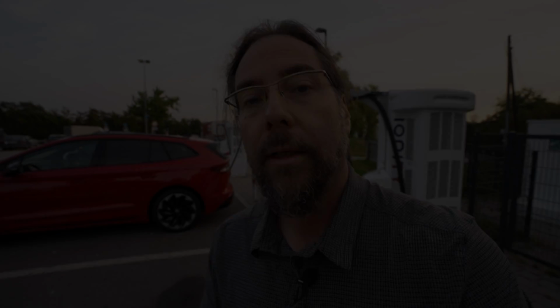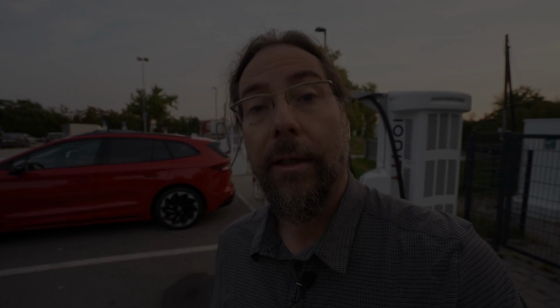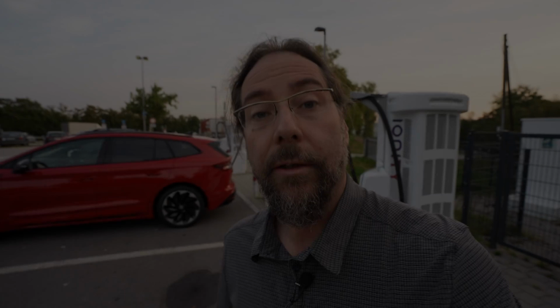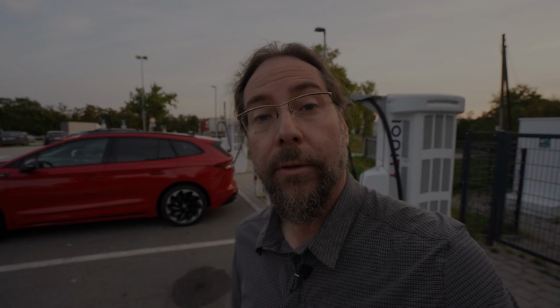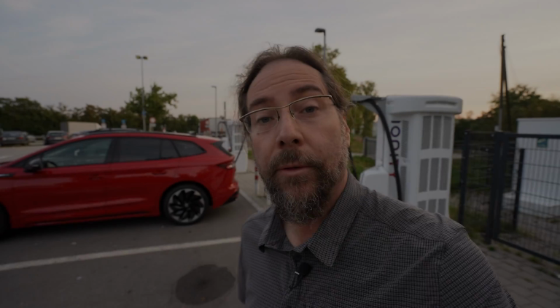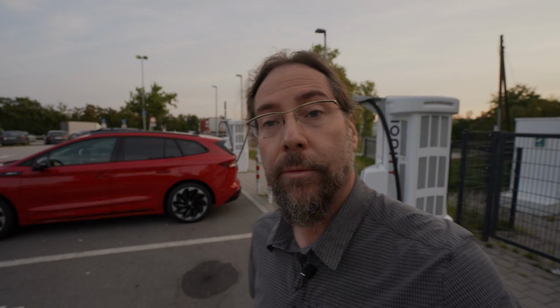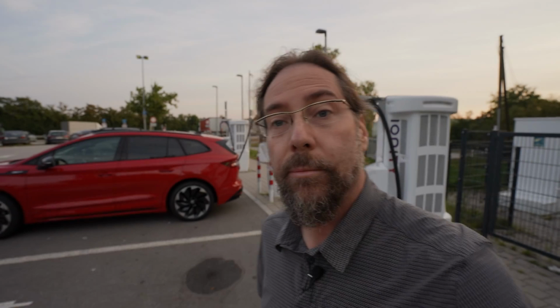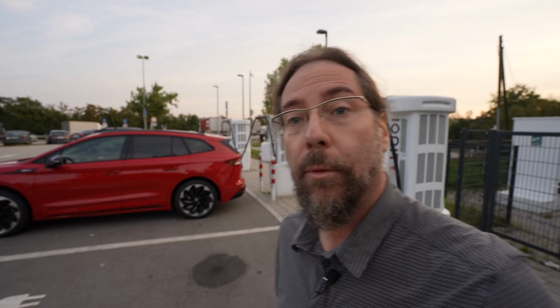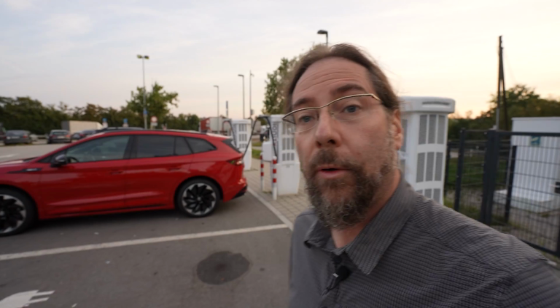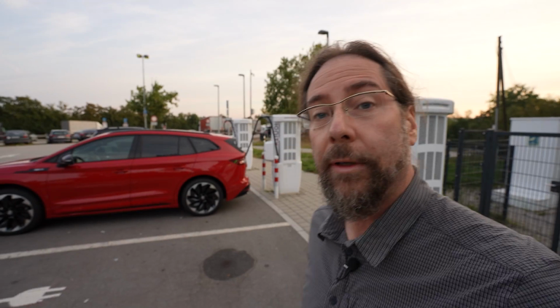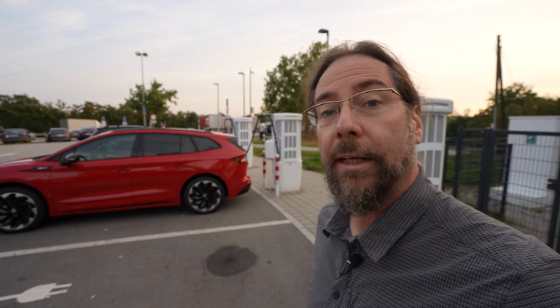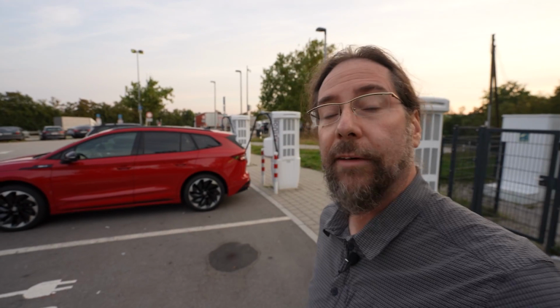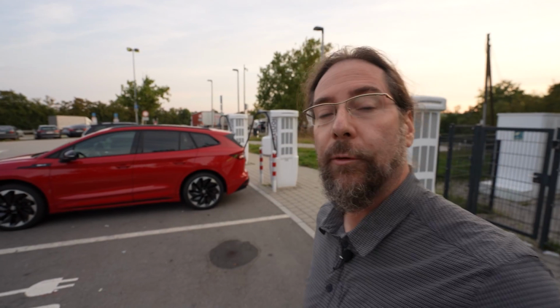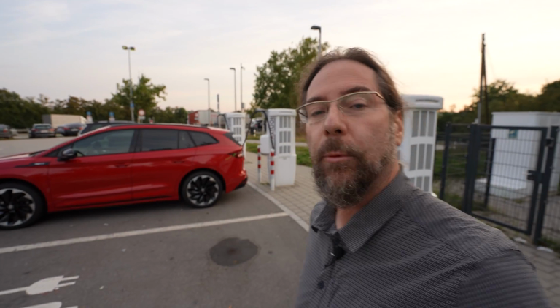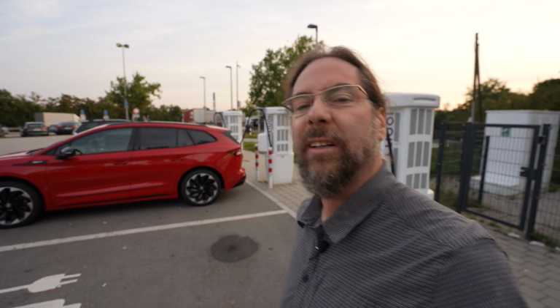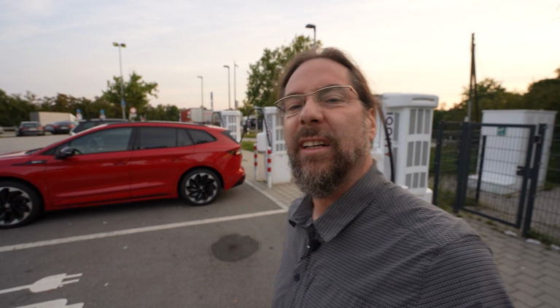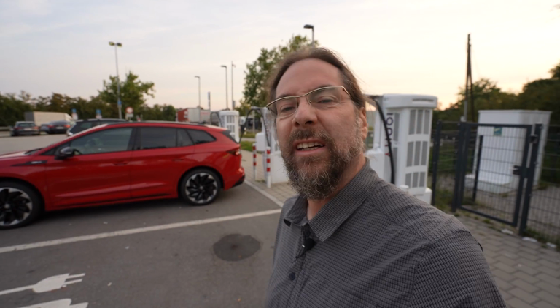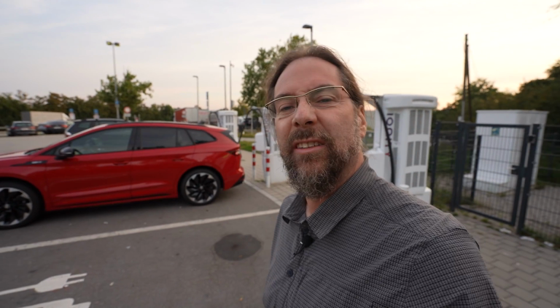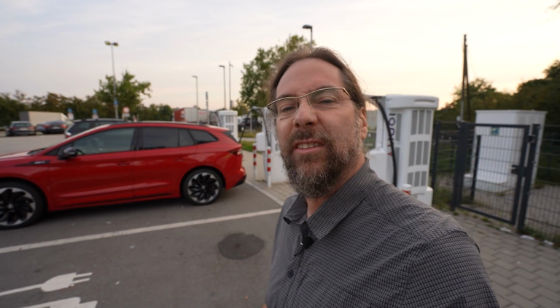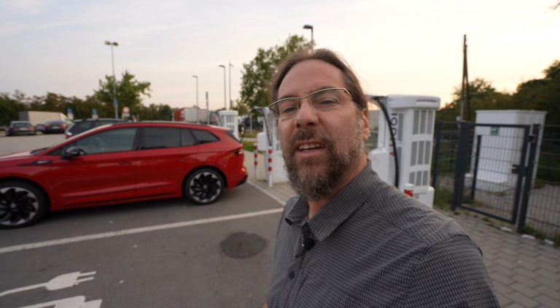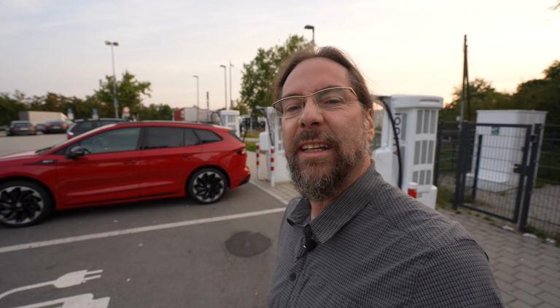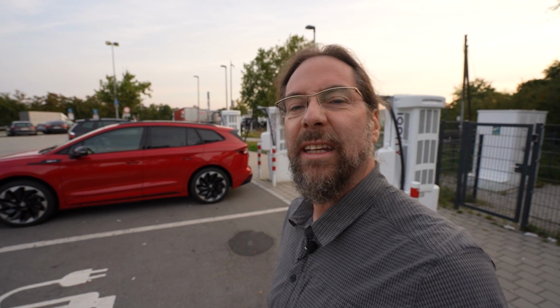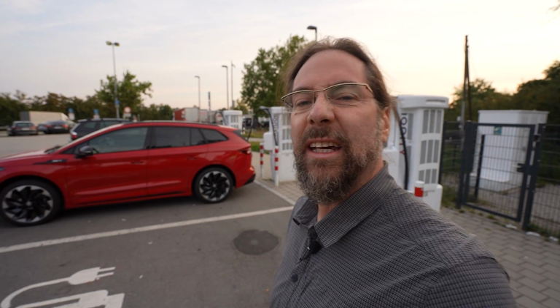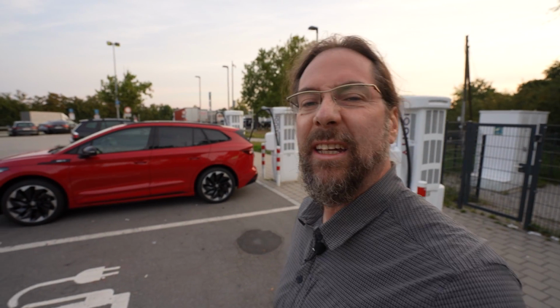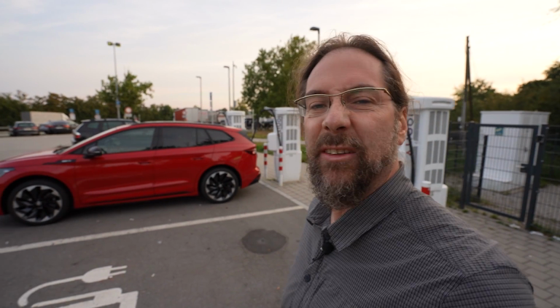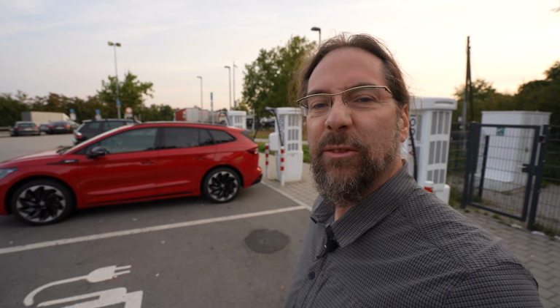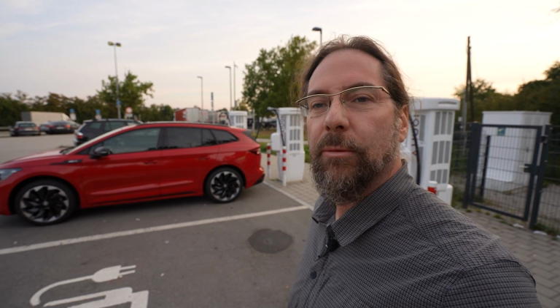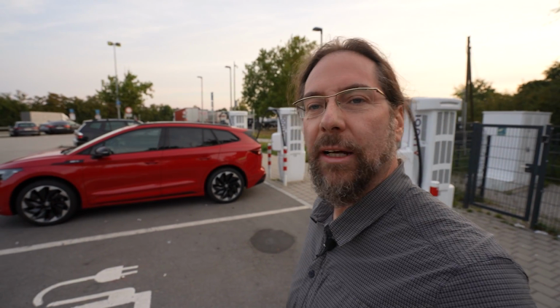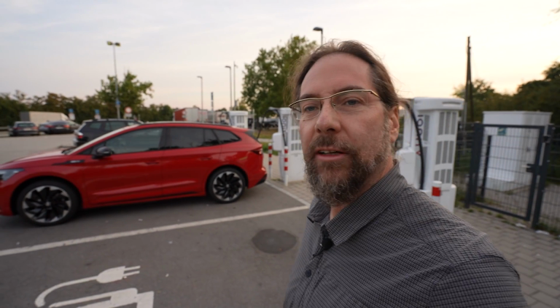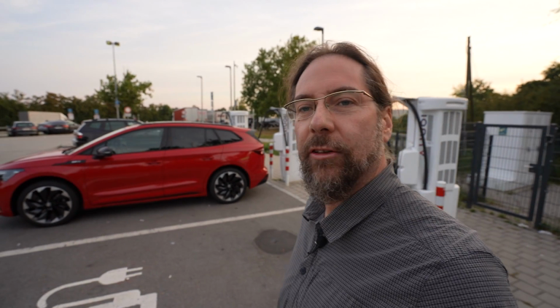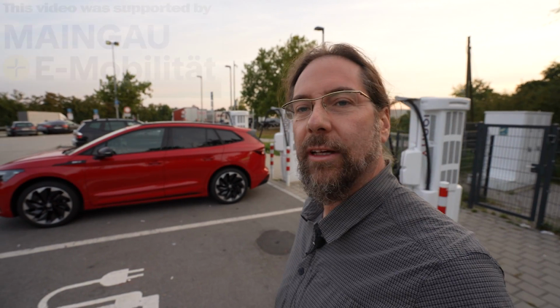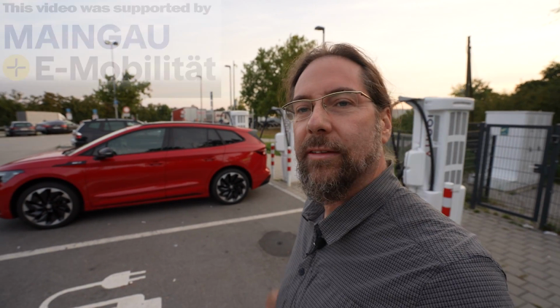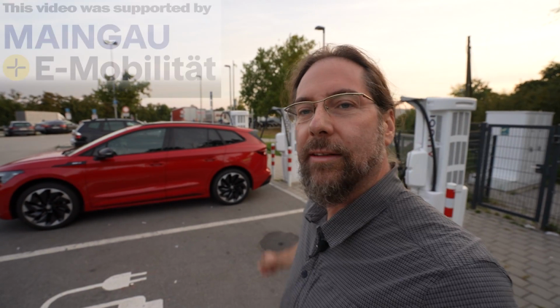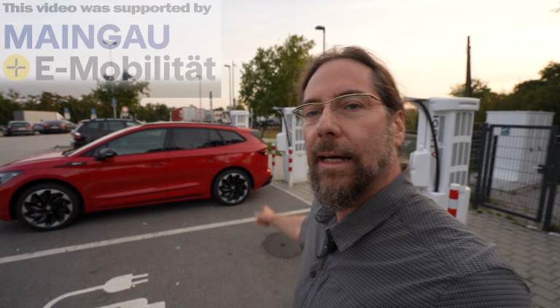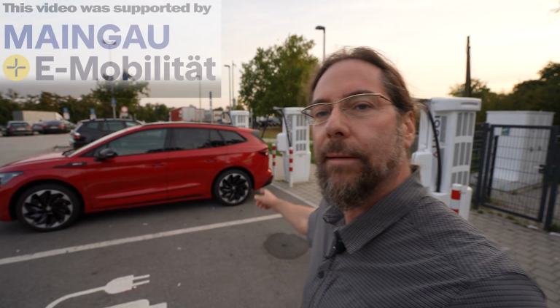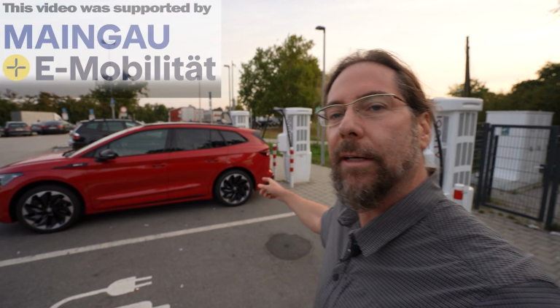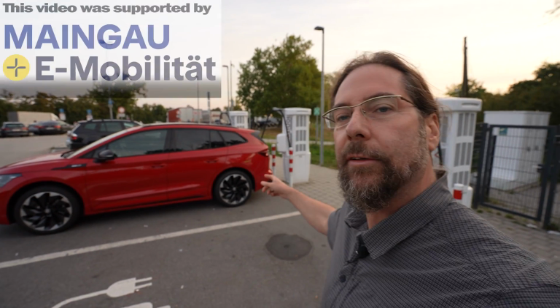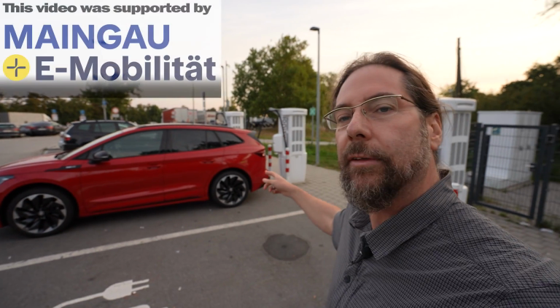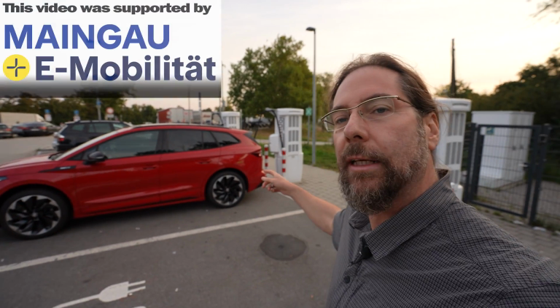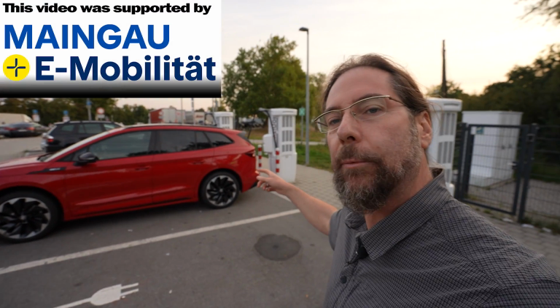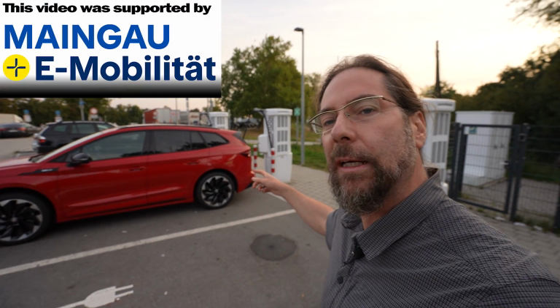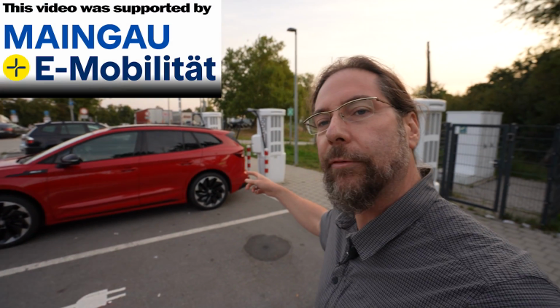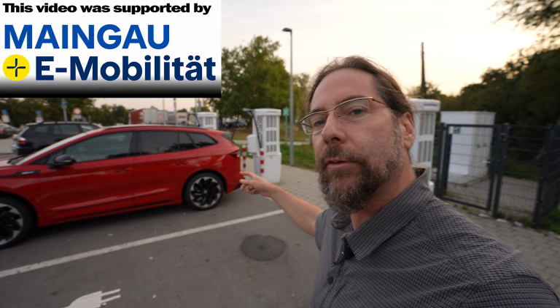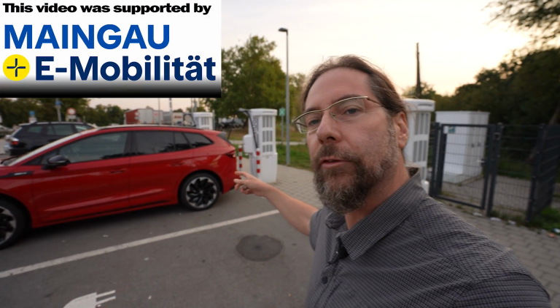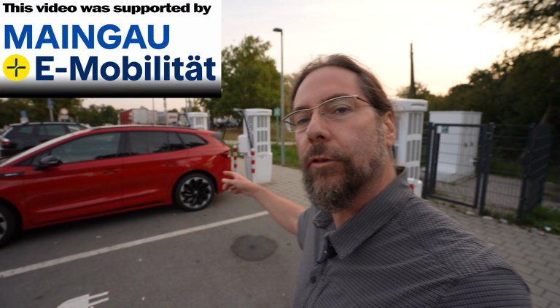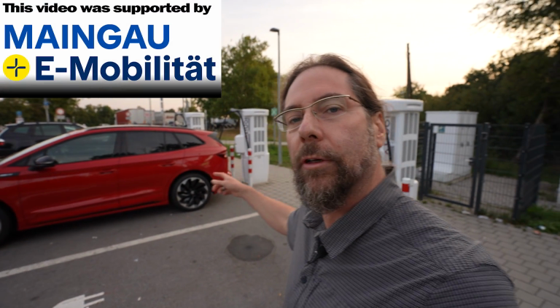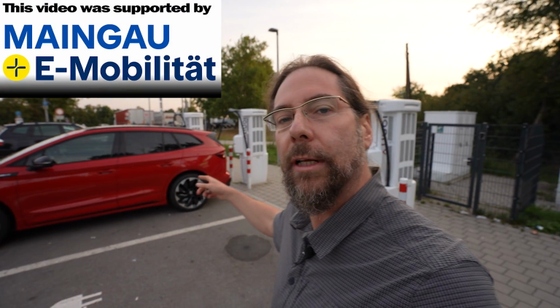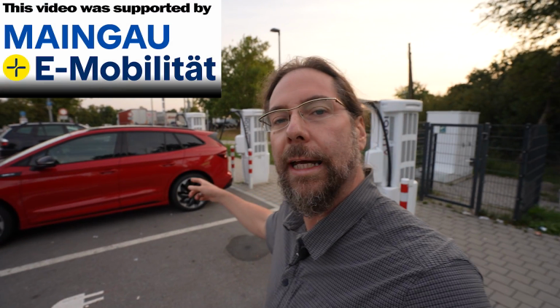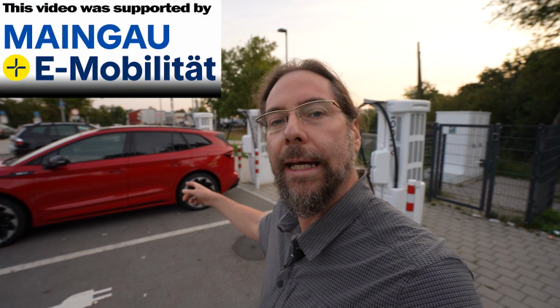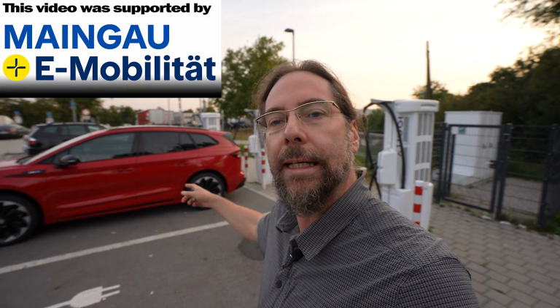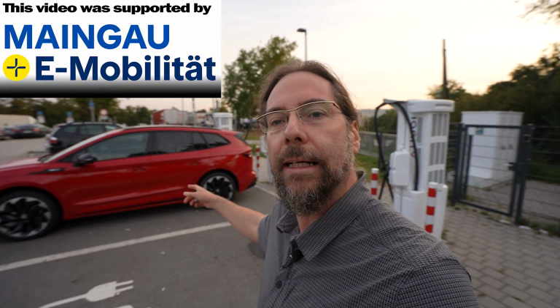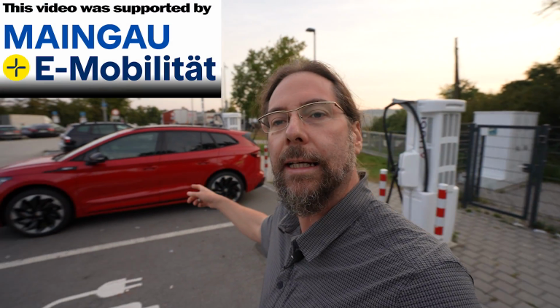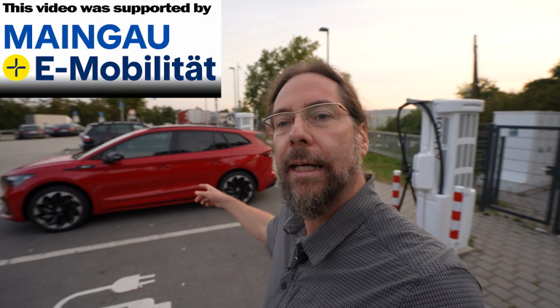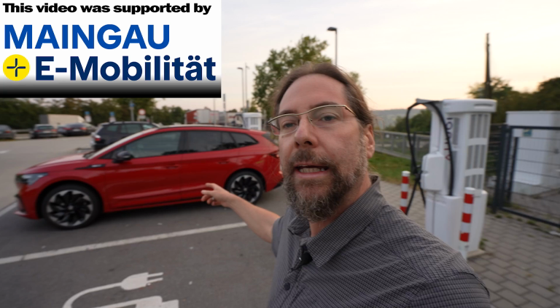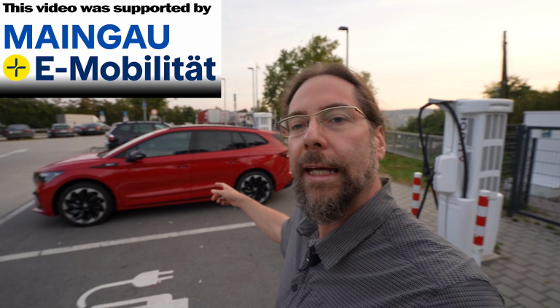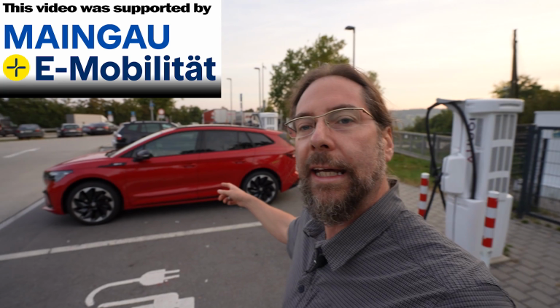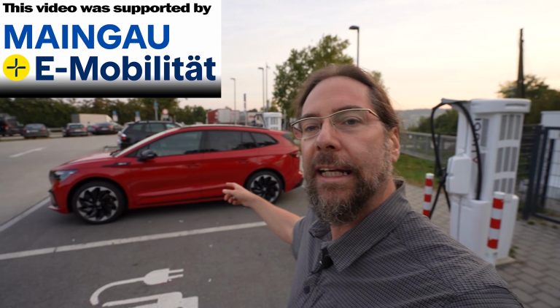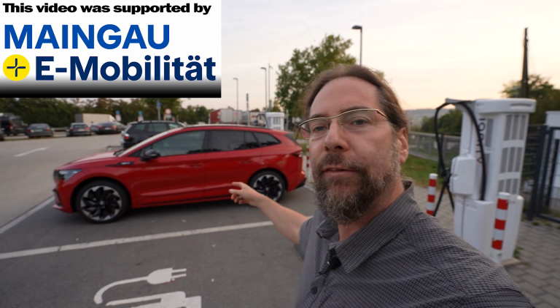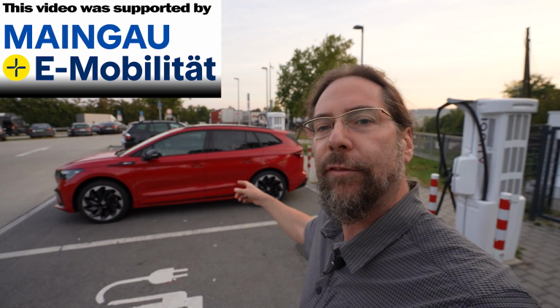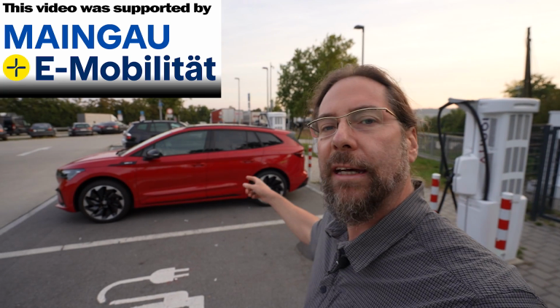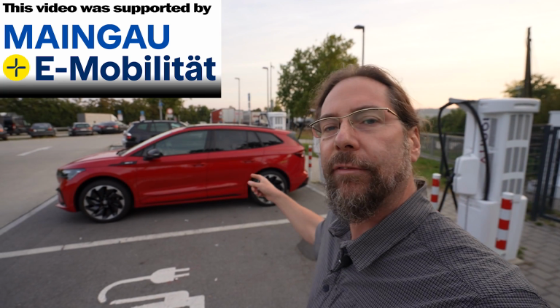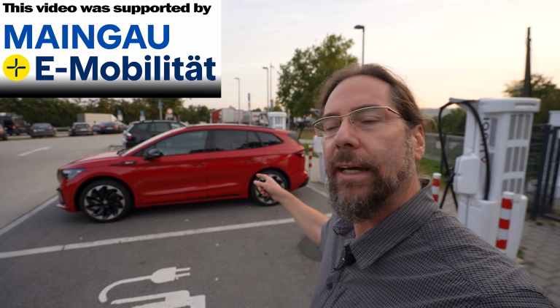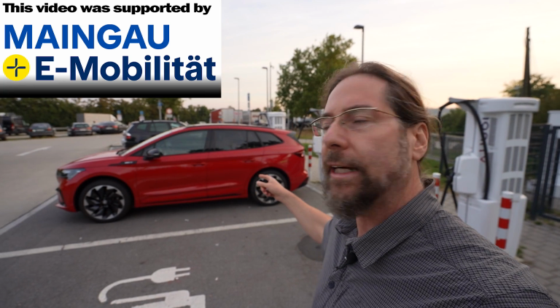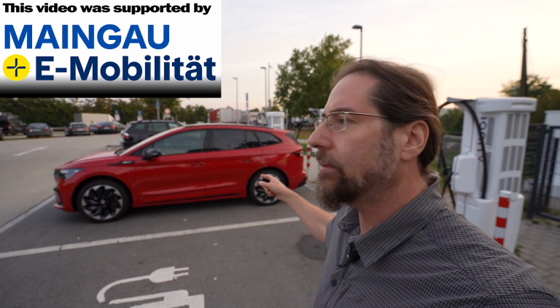Good morning everyone! It's Sunday, it's range test time and today we have the Skoda Enyaq 85X.